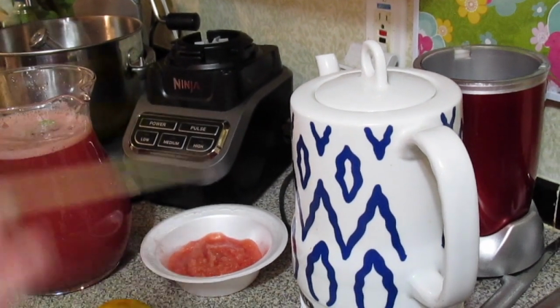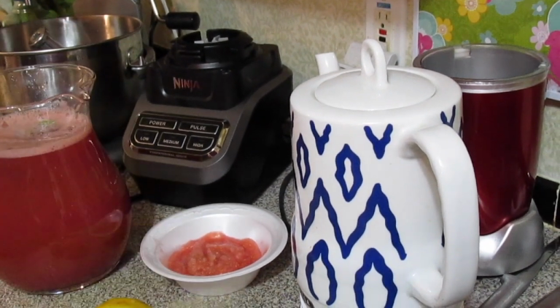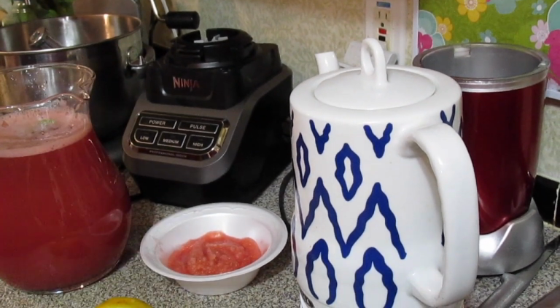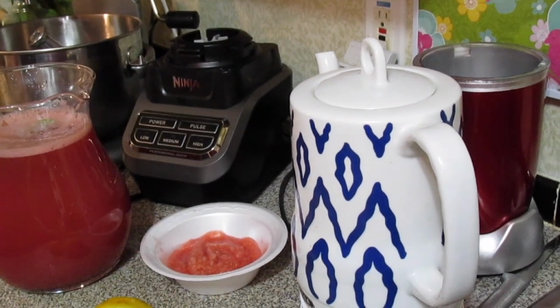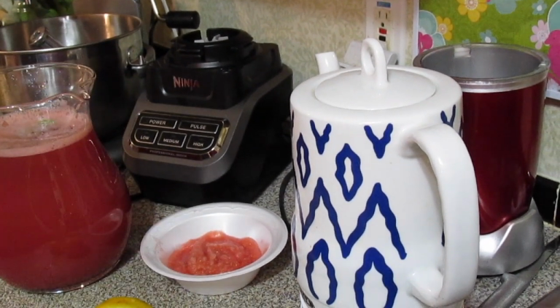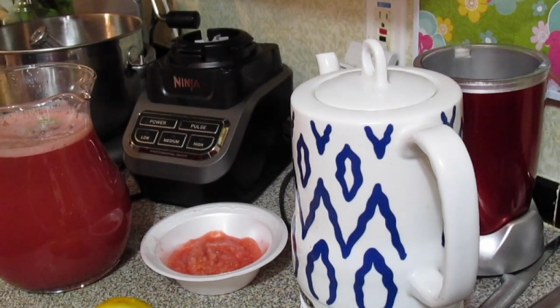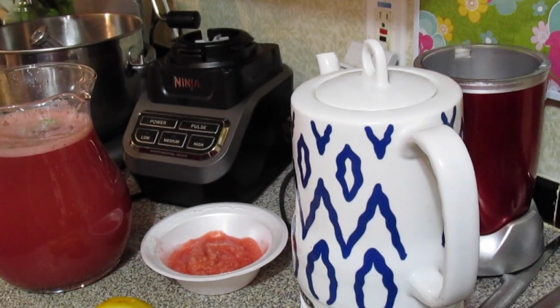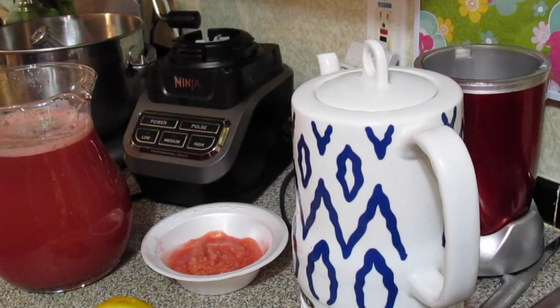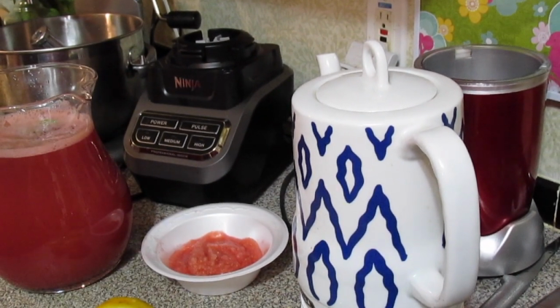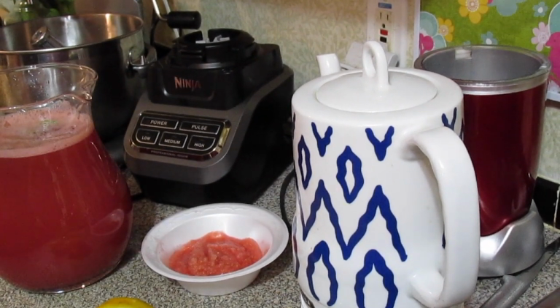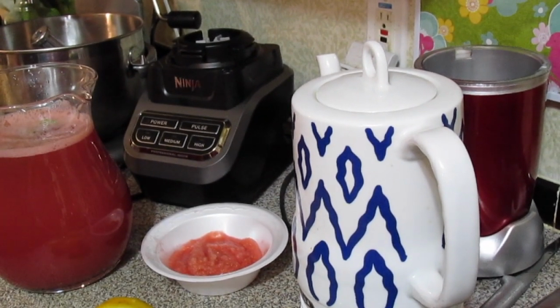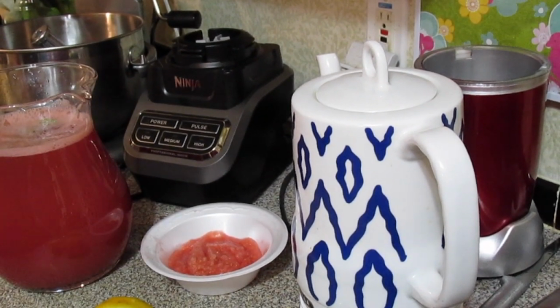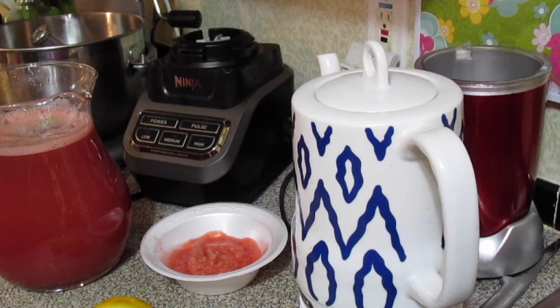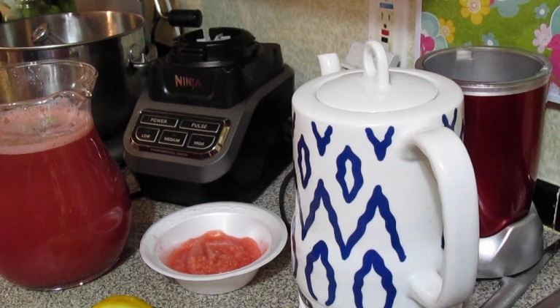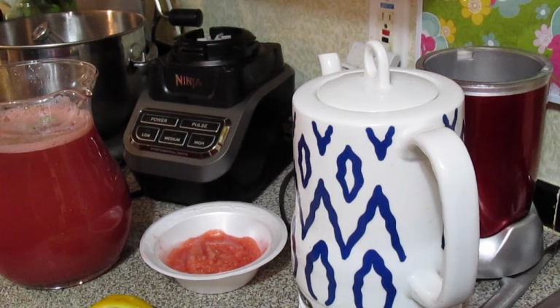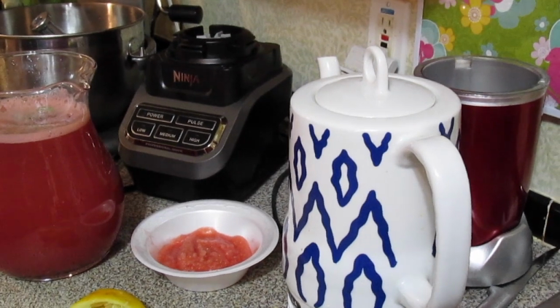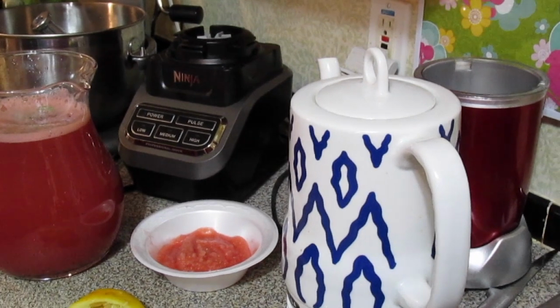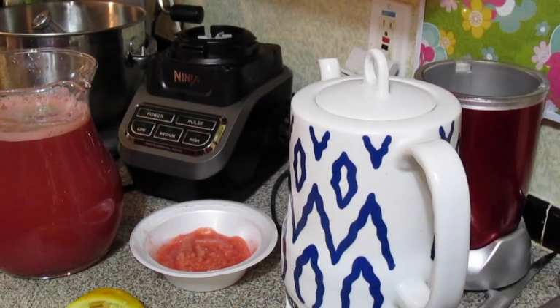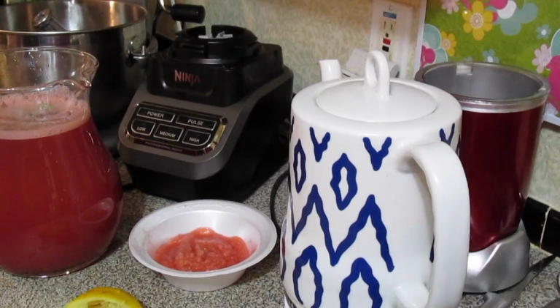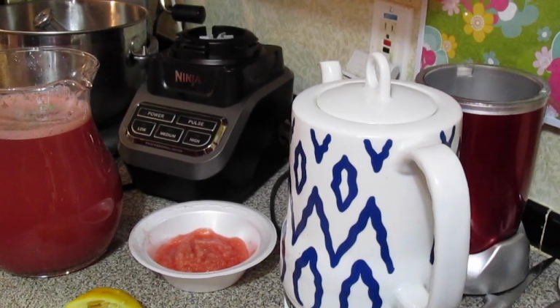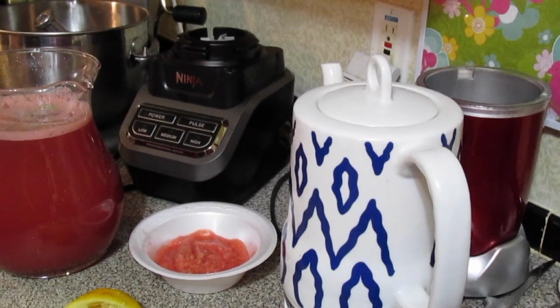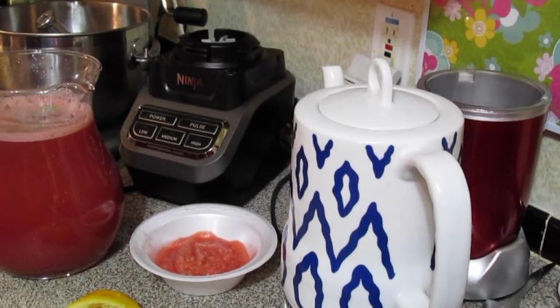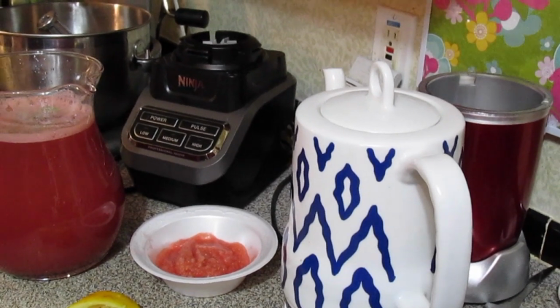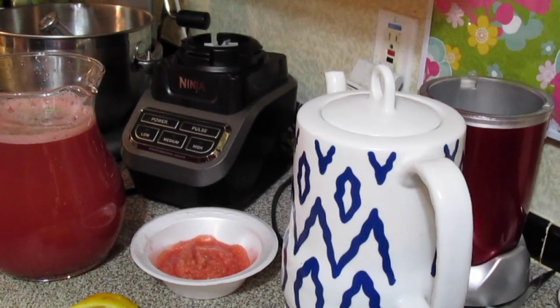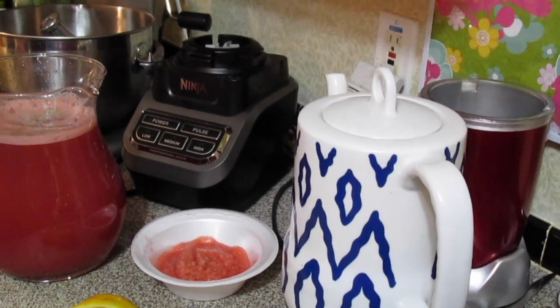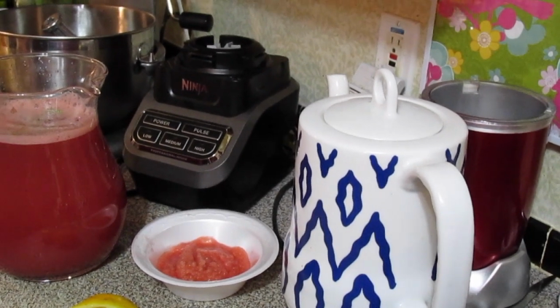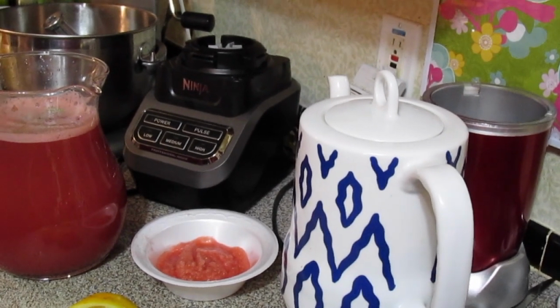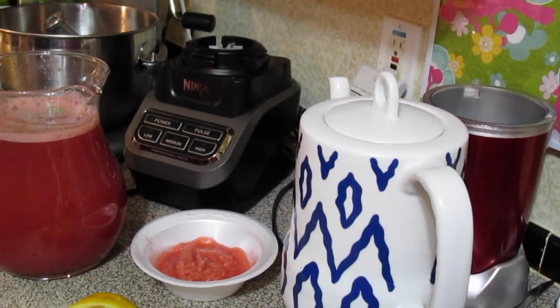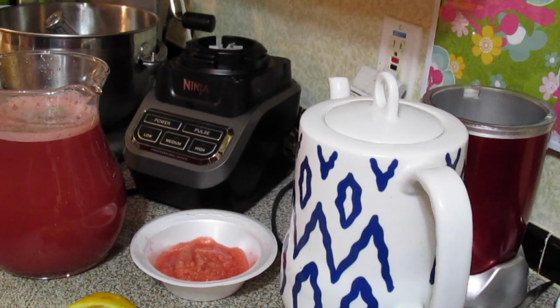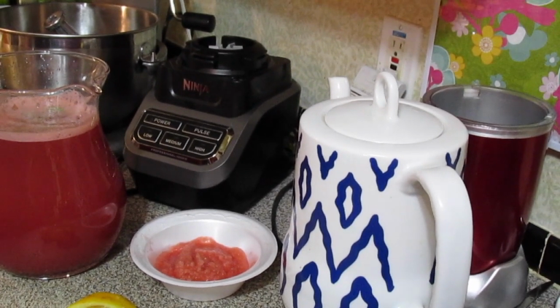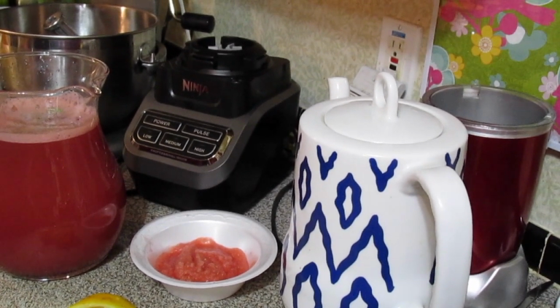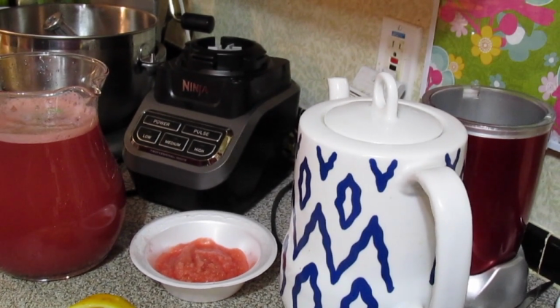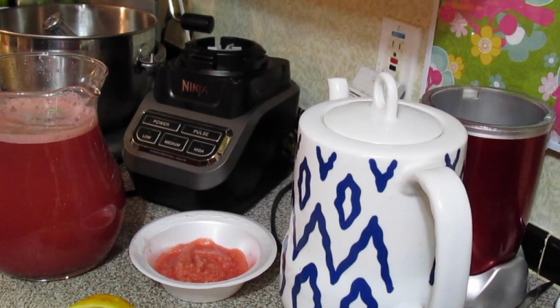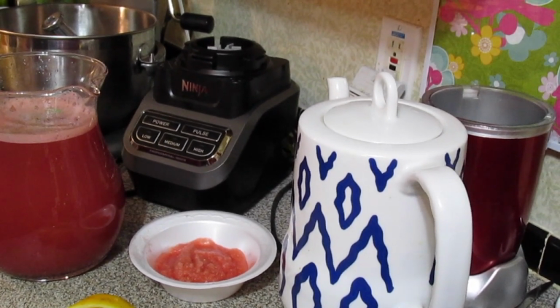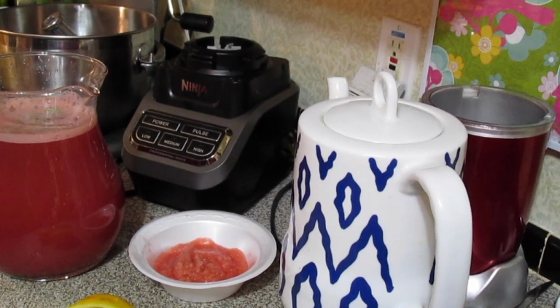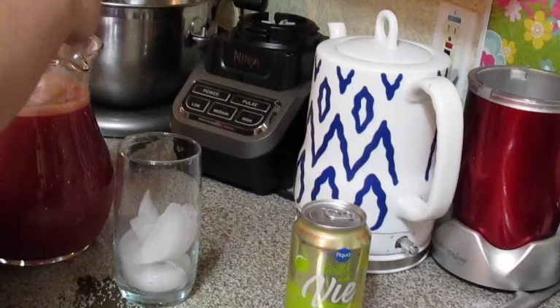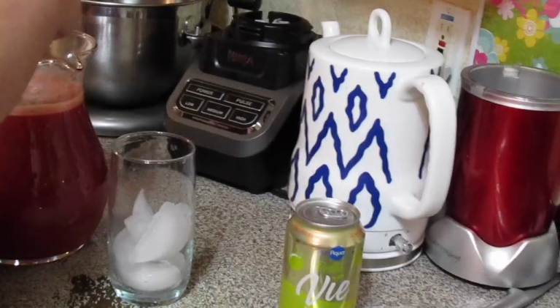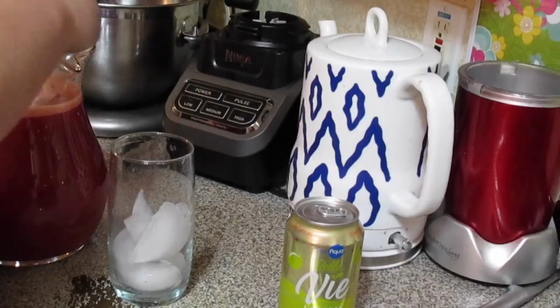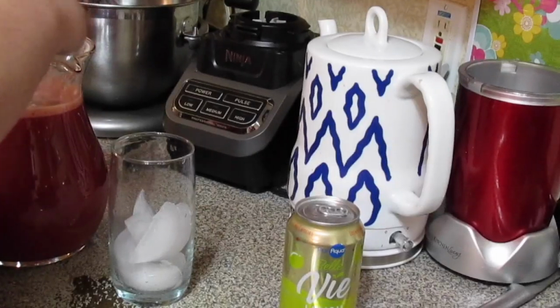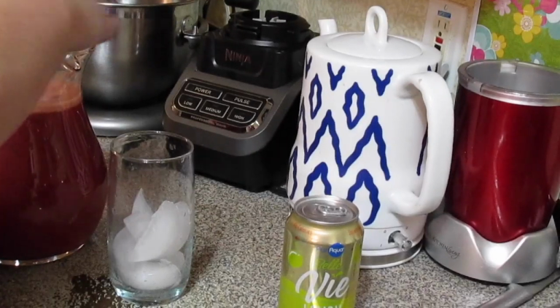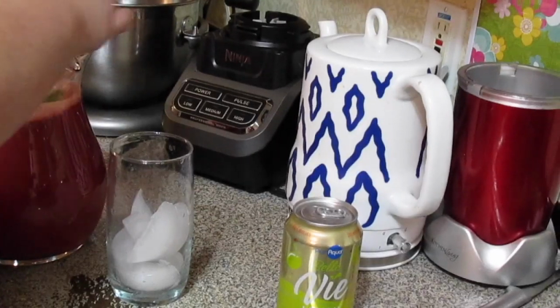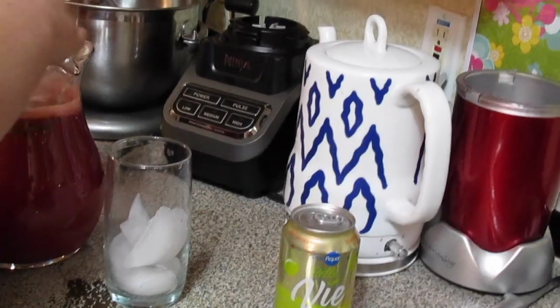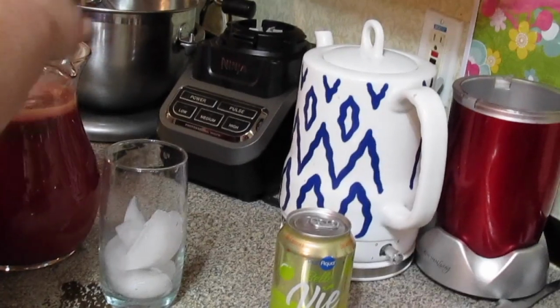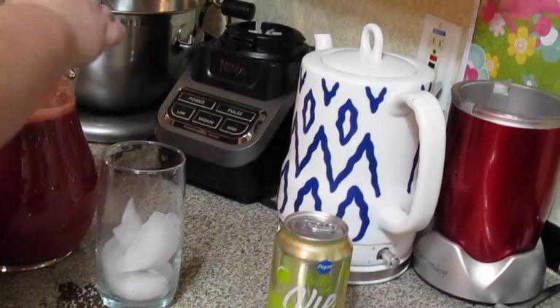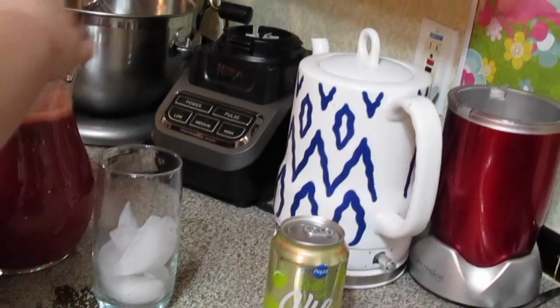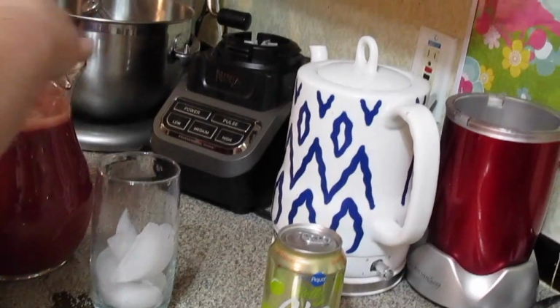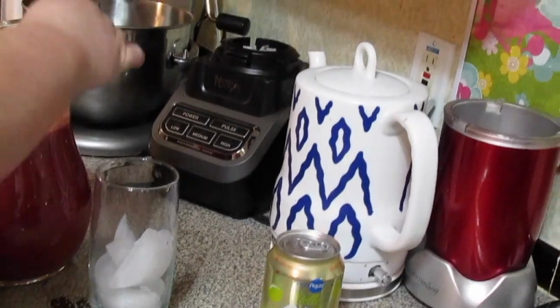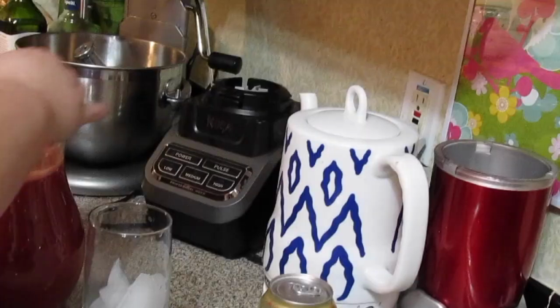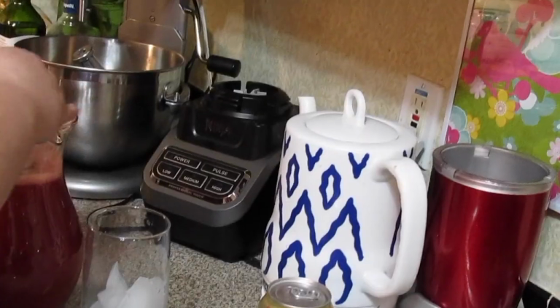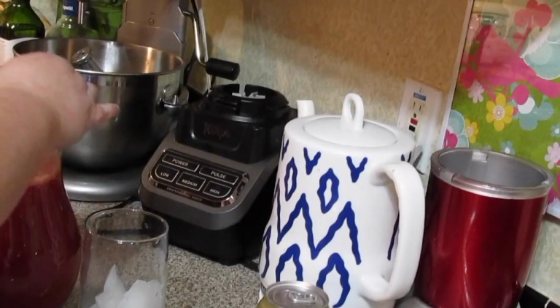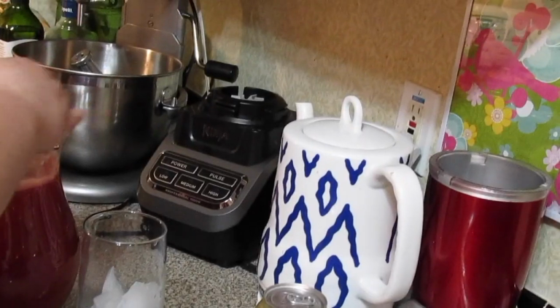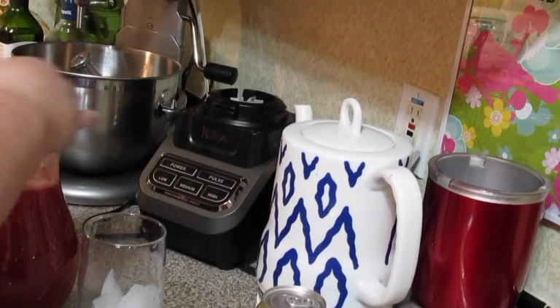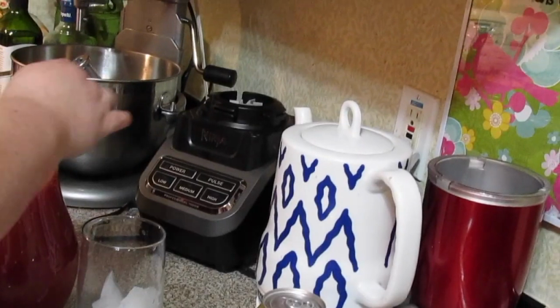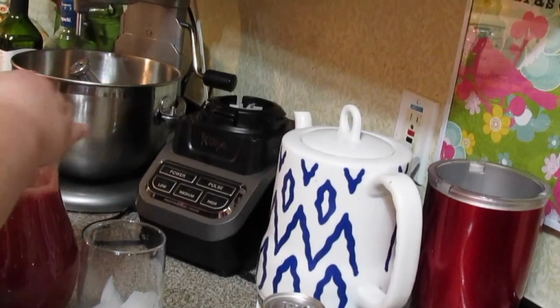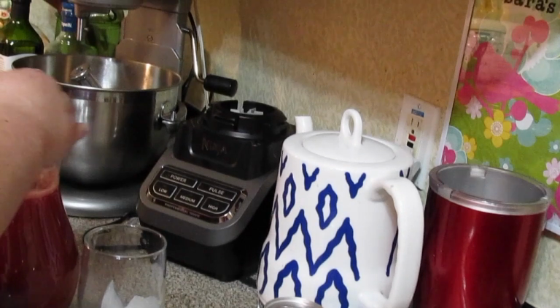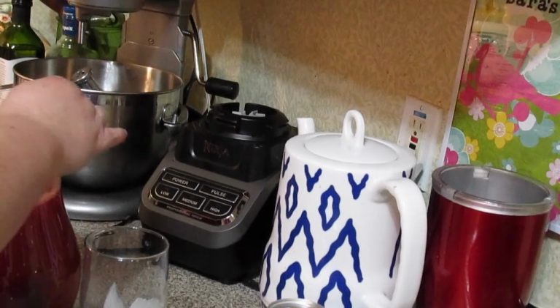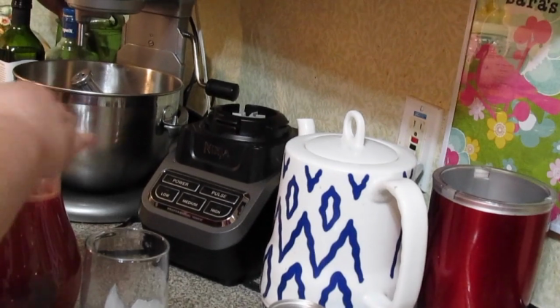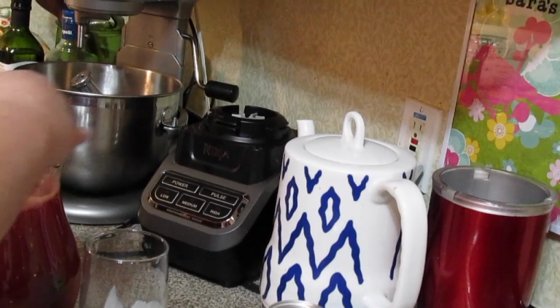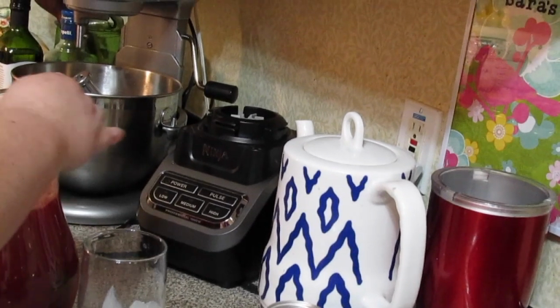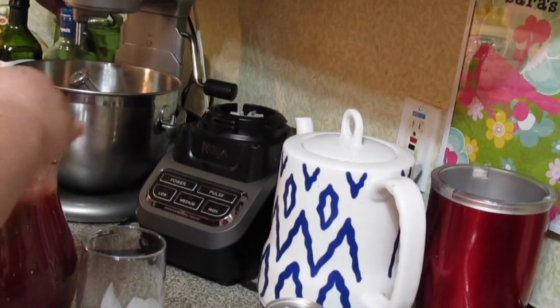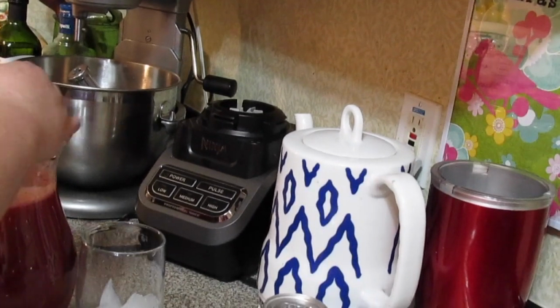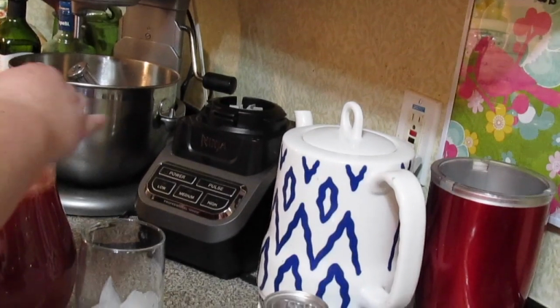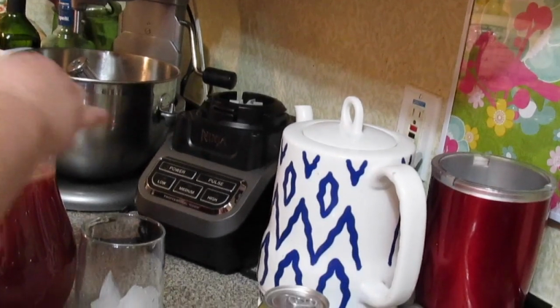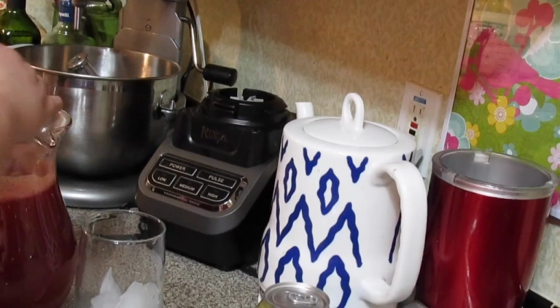This goes in the refrigerator to chill for at least two to four hours. I'm going to give it another stir and let it chill for about a couple of hours.